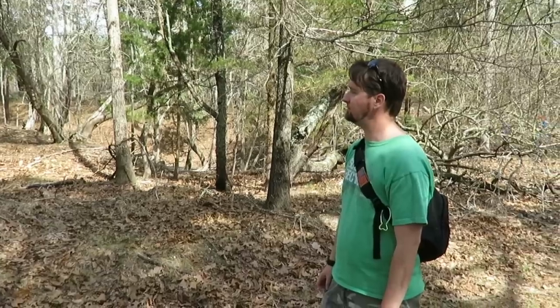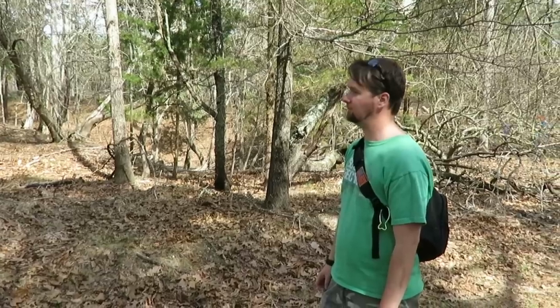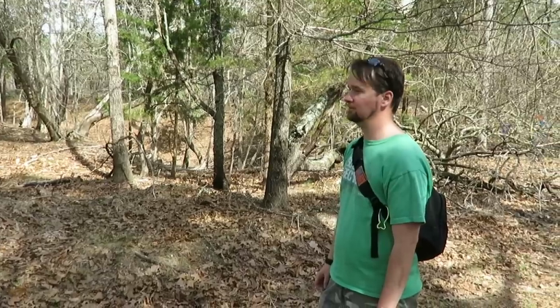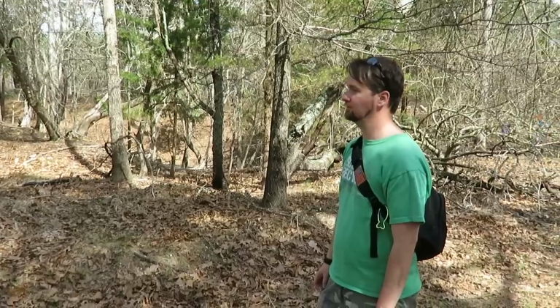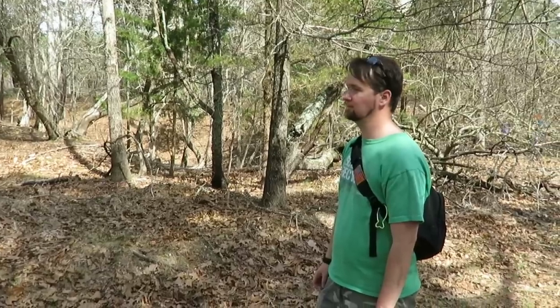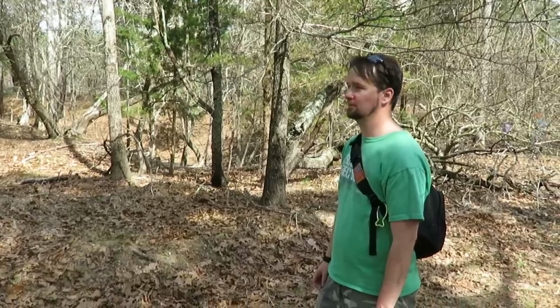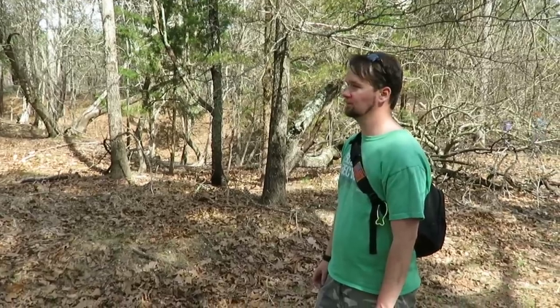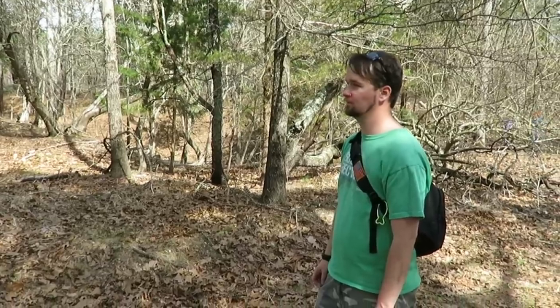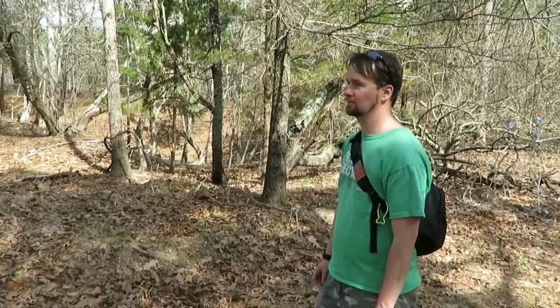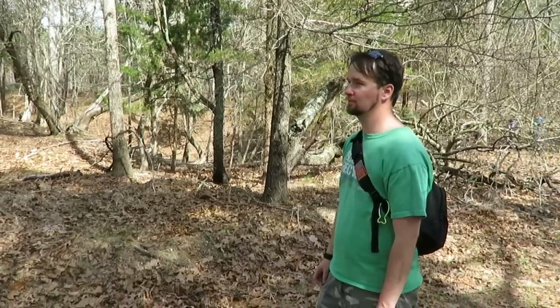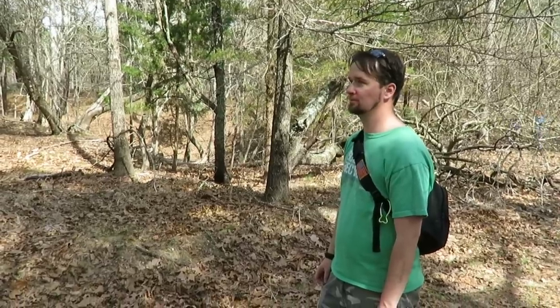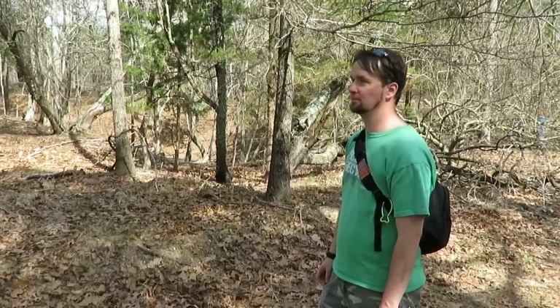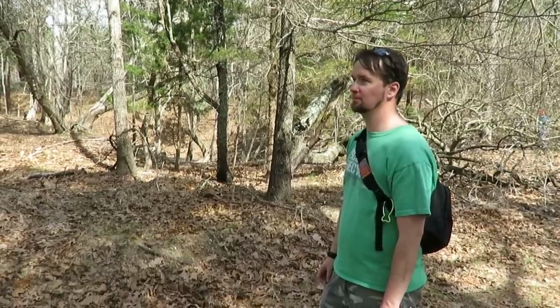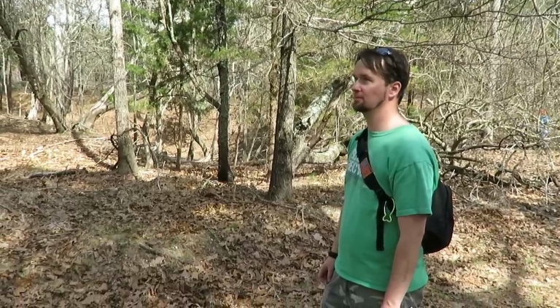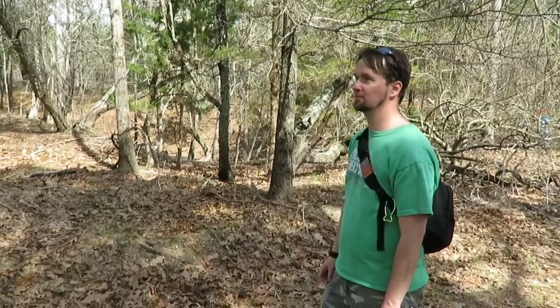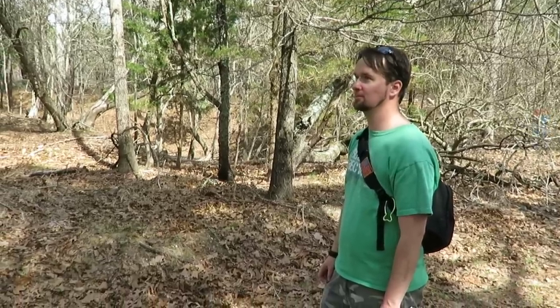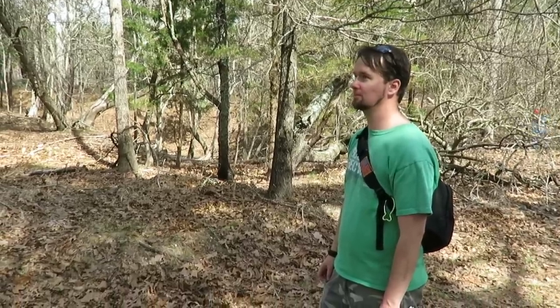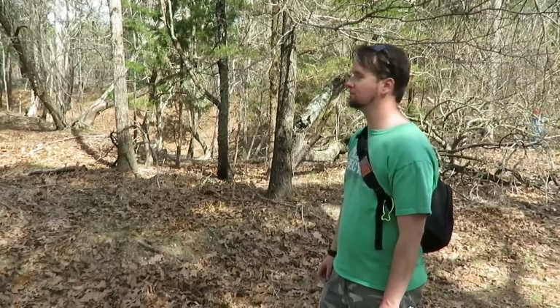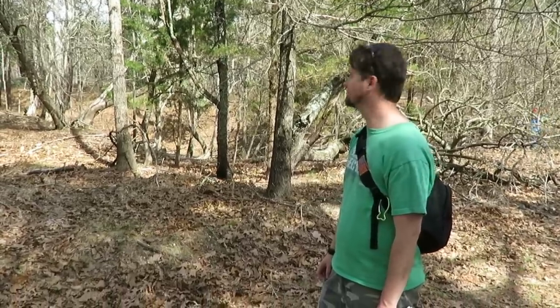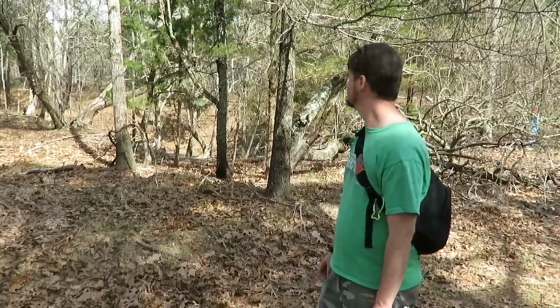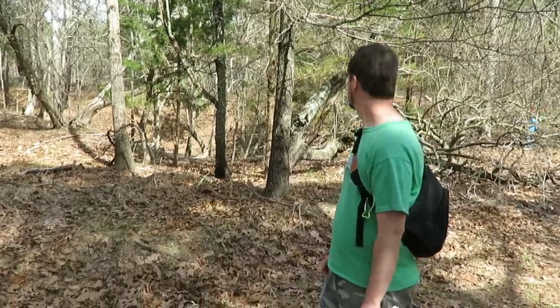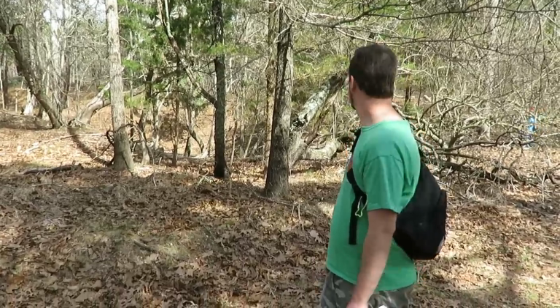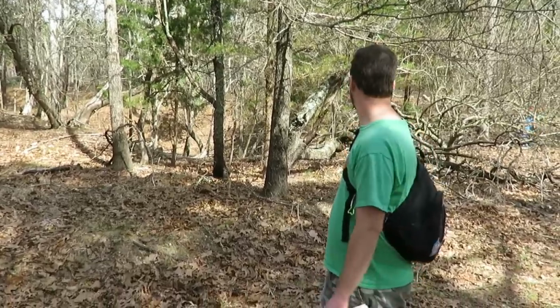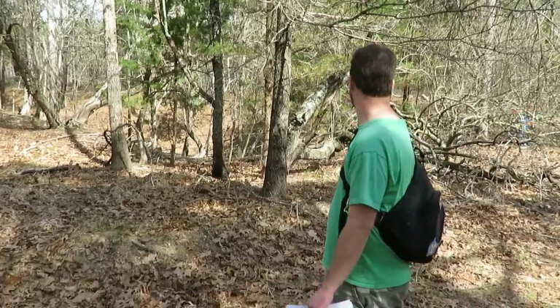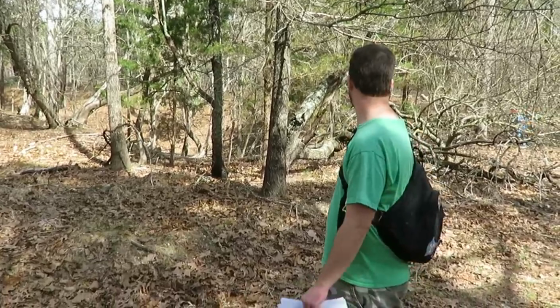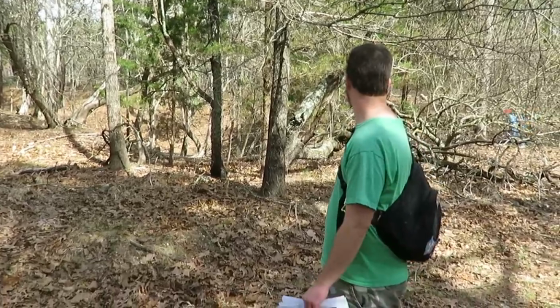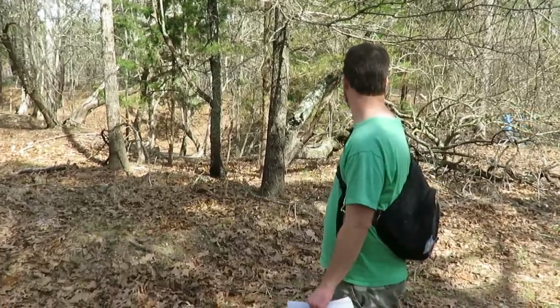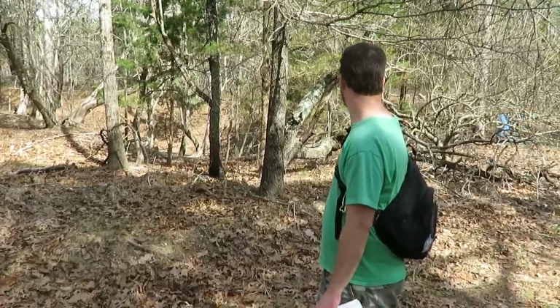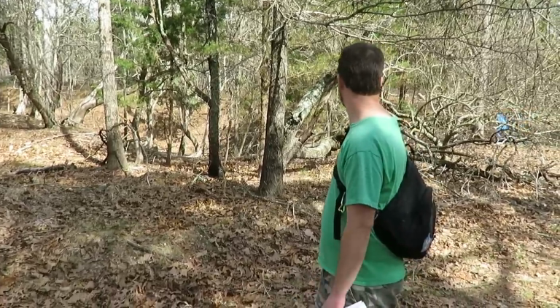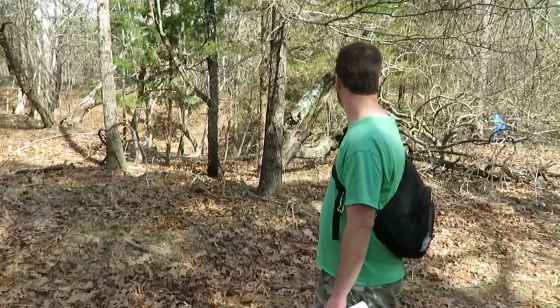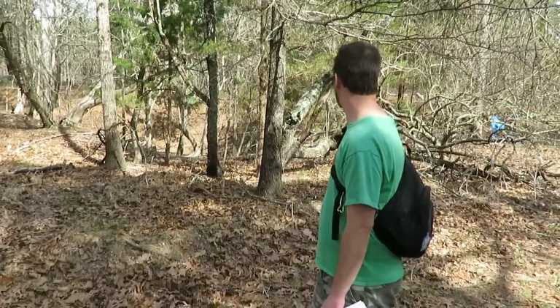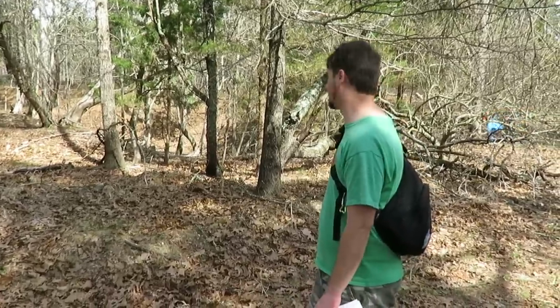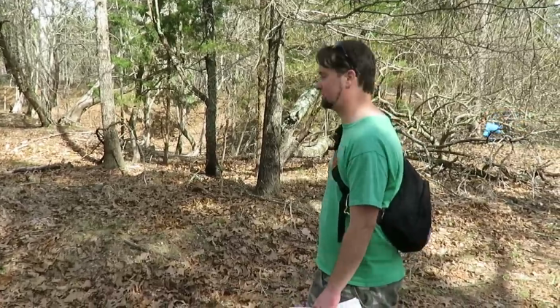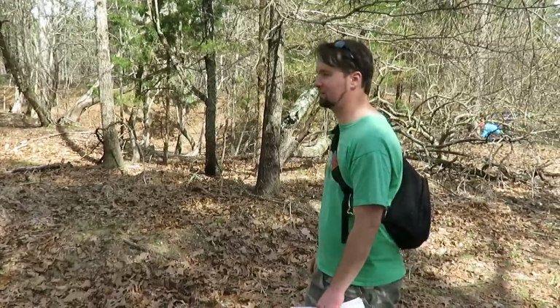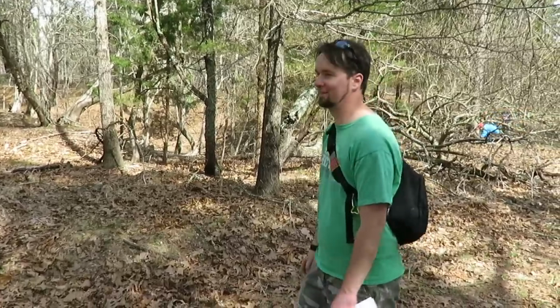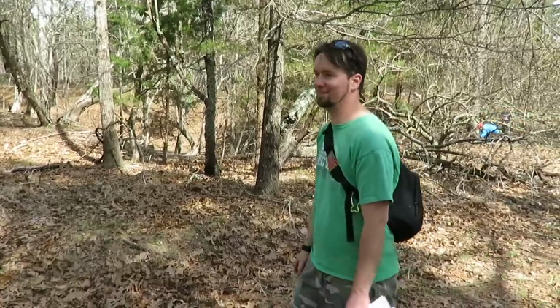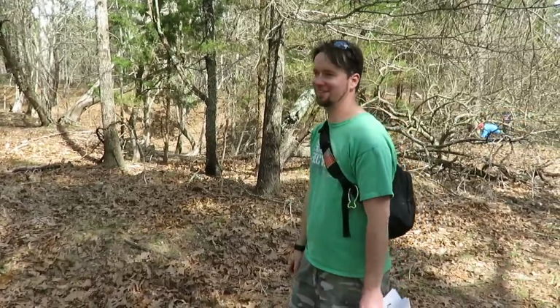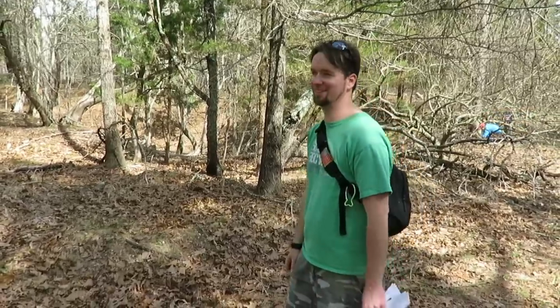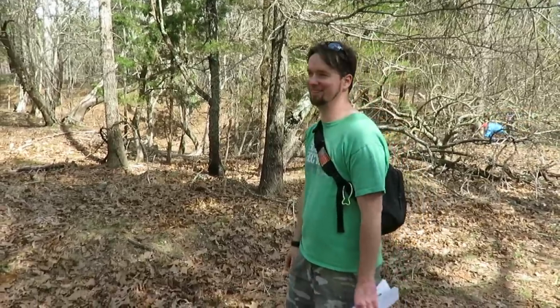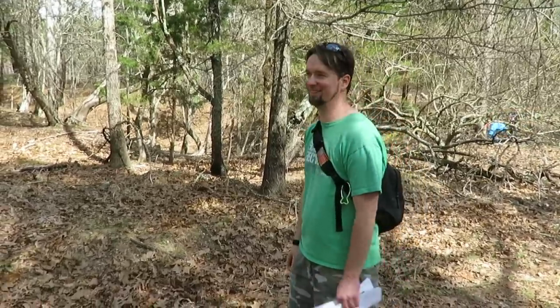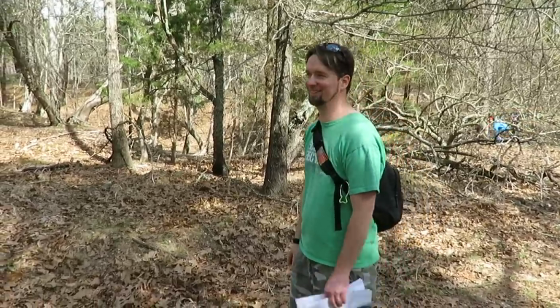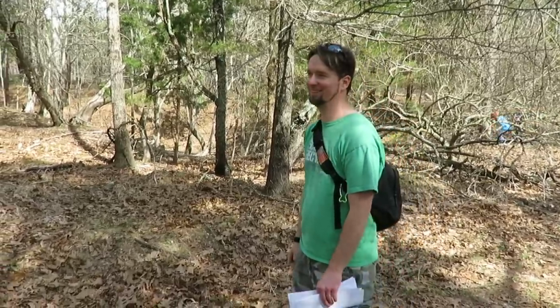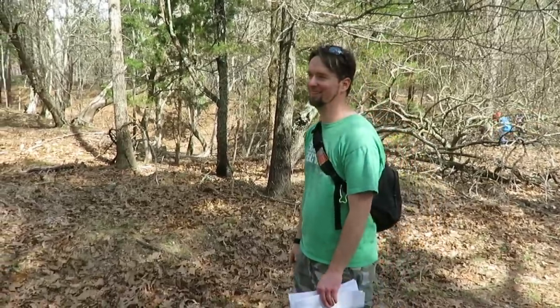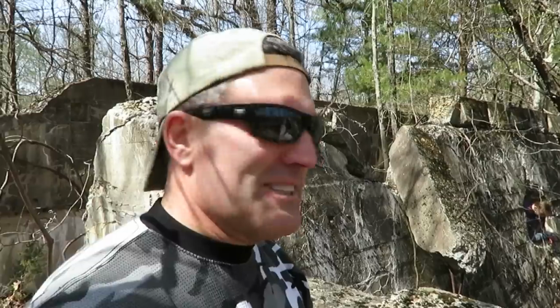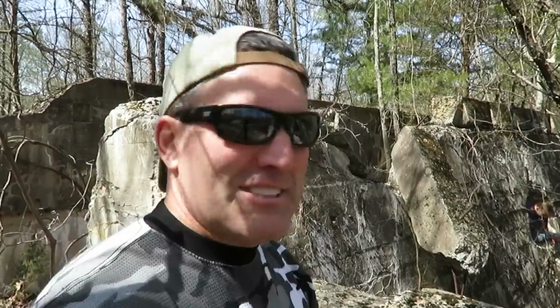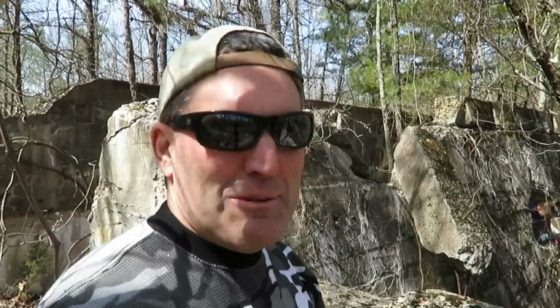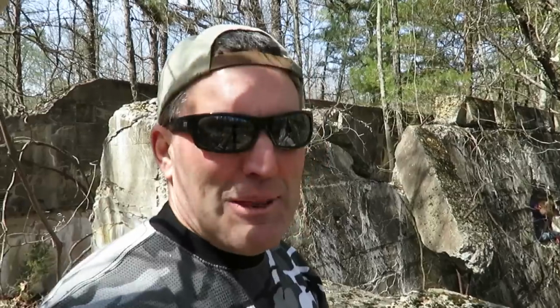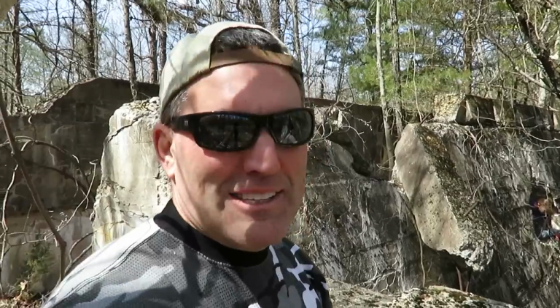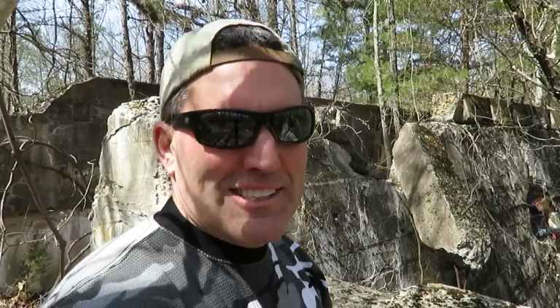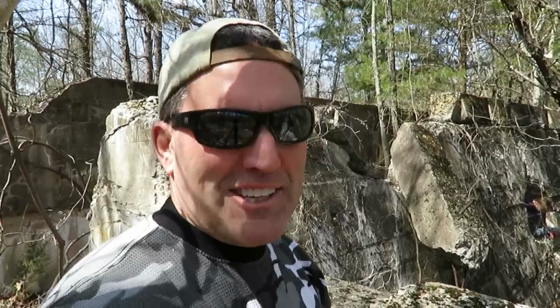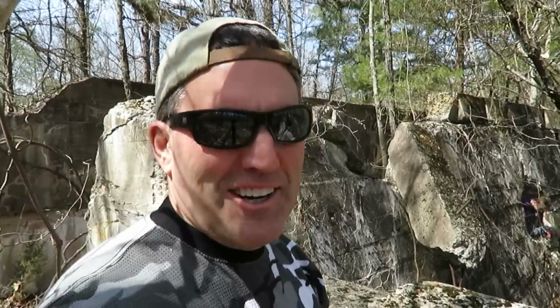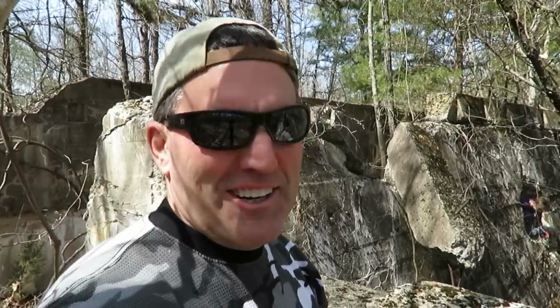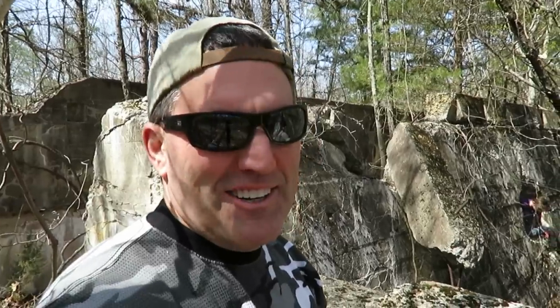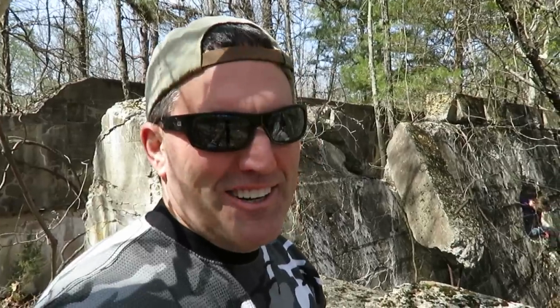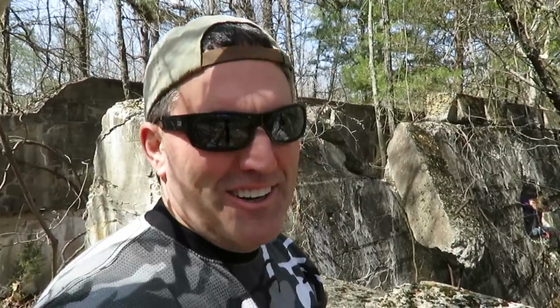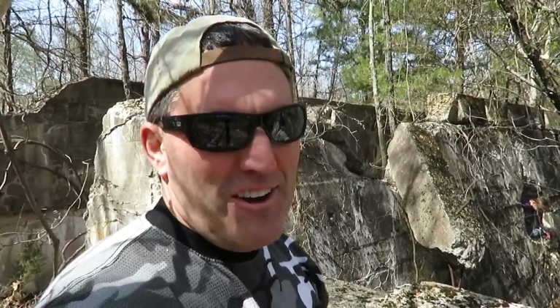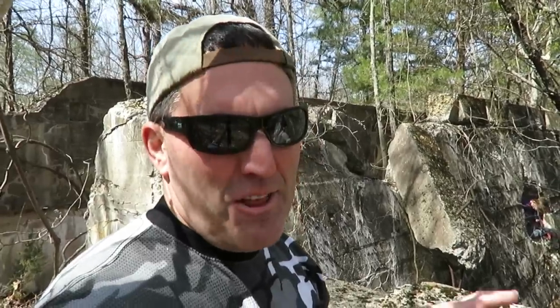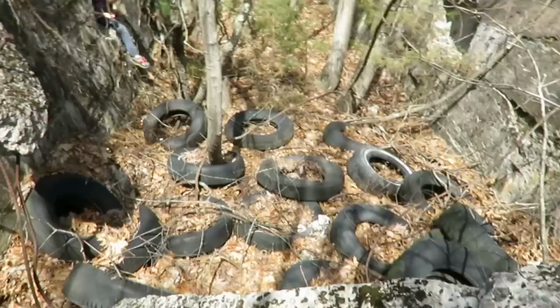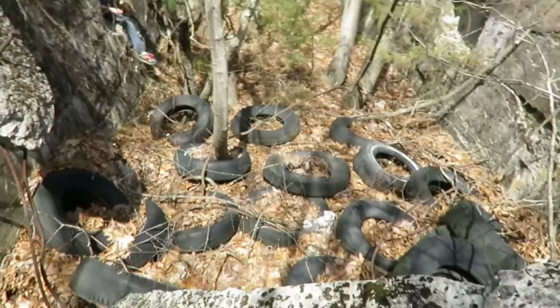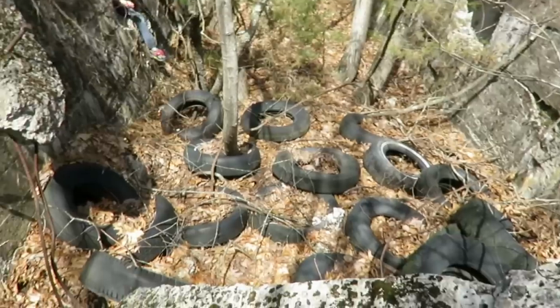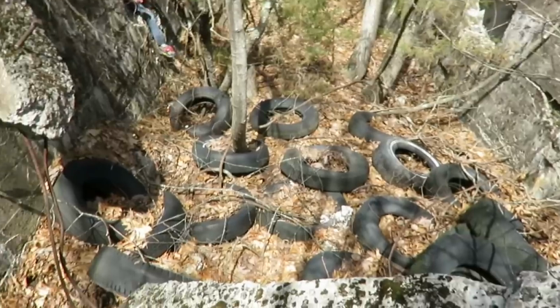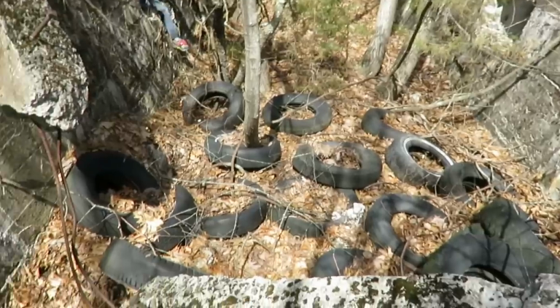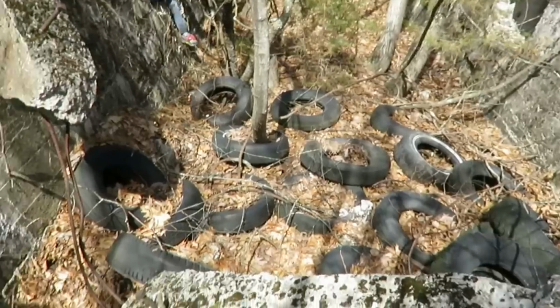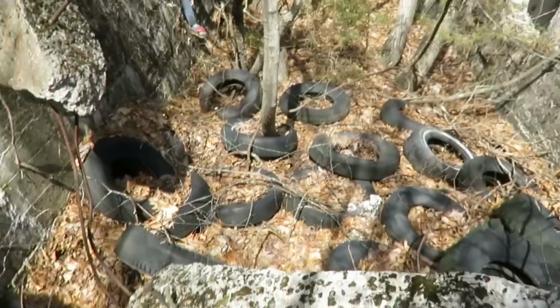These are steep embankments with speeds at that time reaching 160 miles an hour on solid wood. It's hard to imagine. James is finding tons of shoes and I found a shoe too. You can see where they discarded all the unused tires.